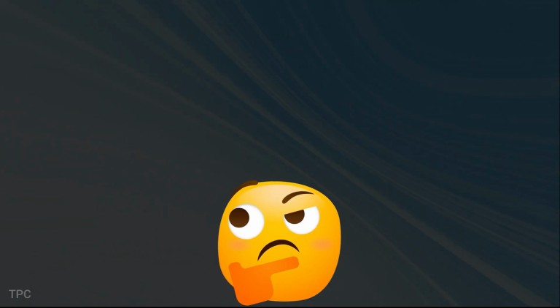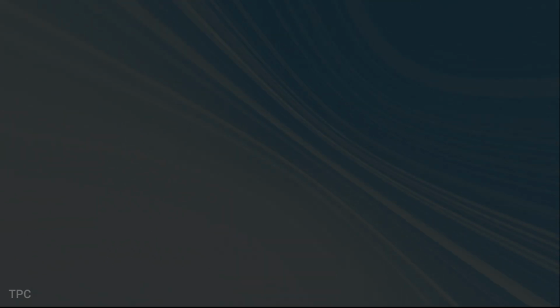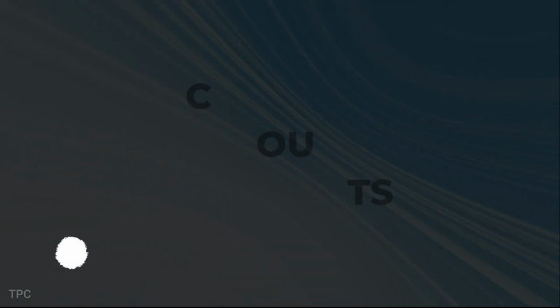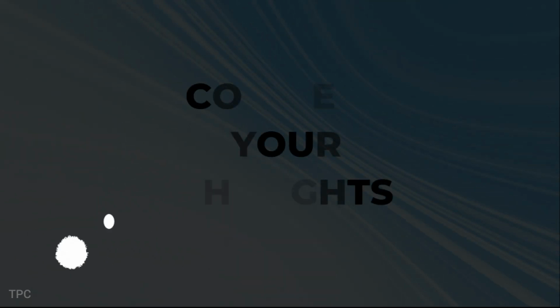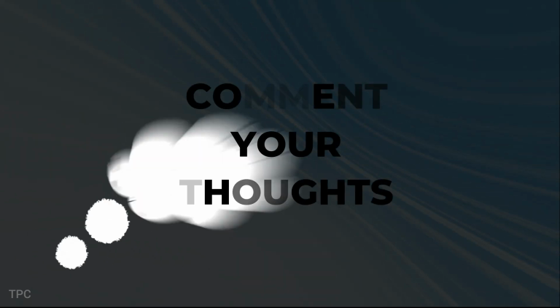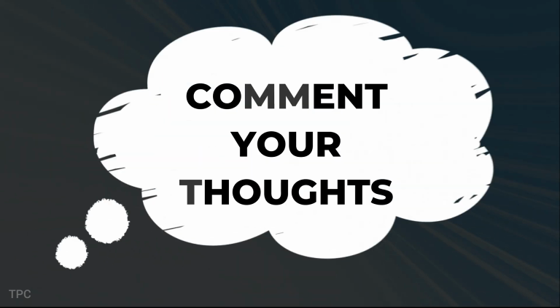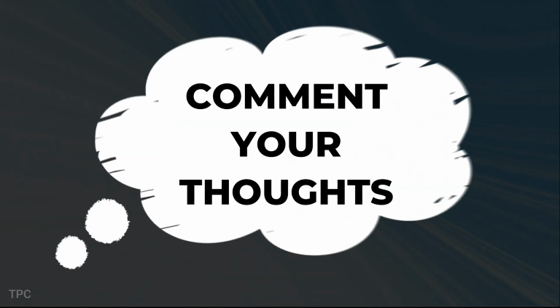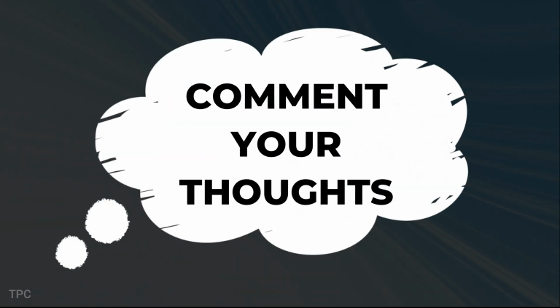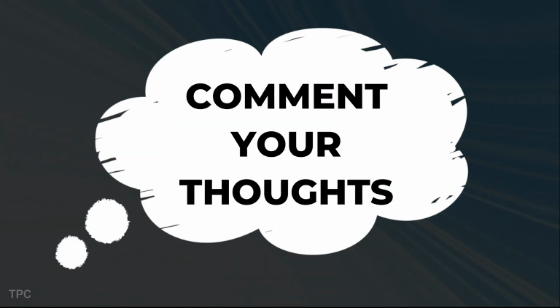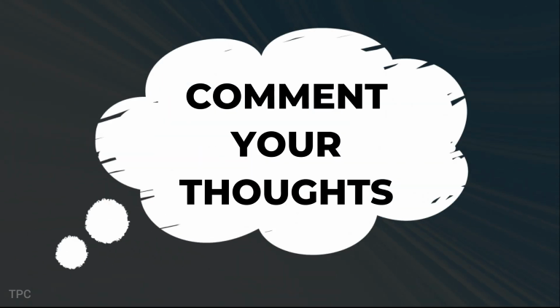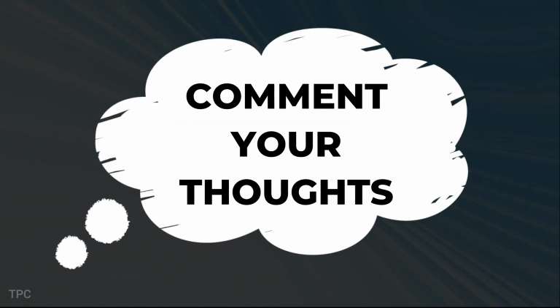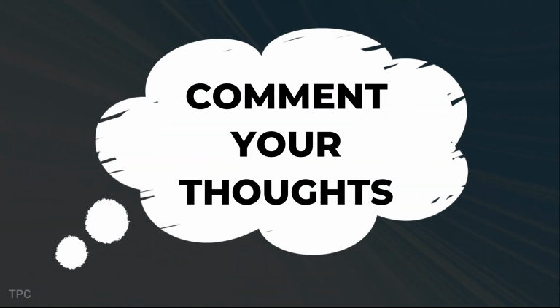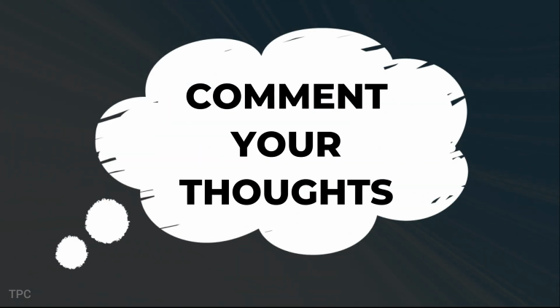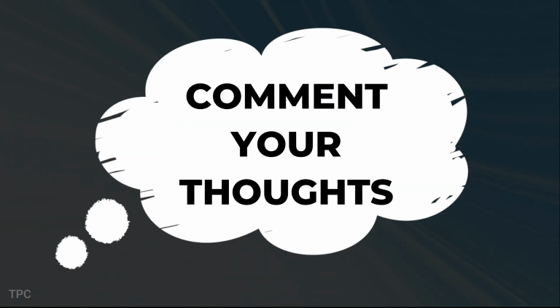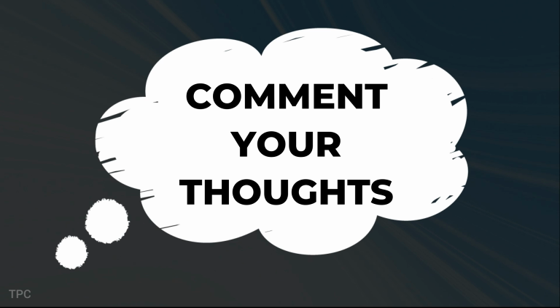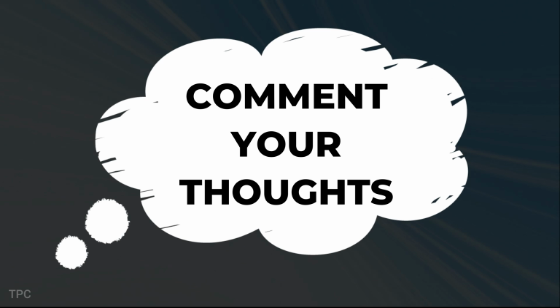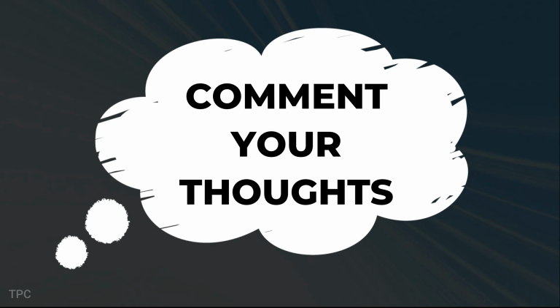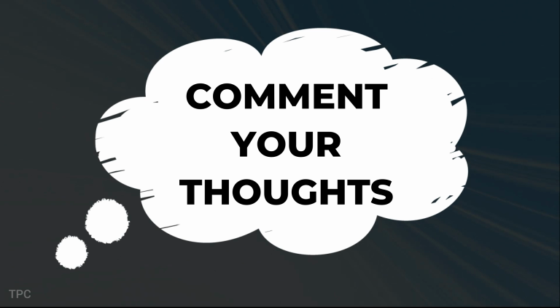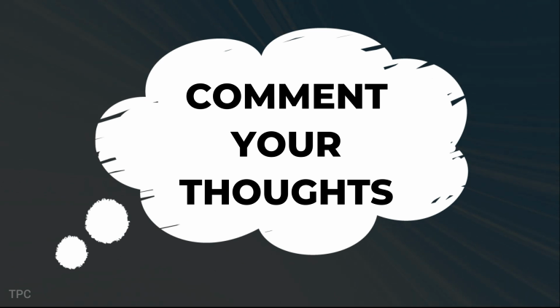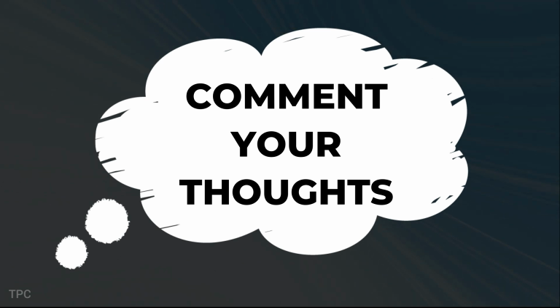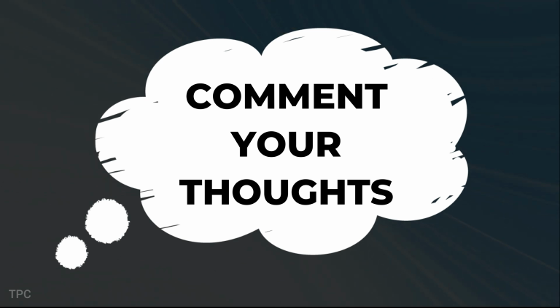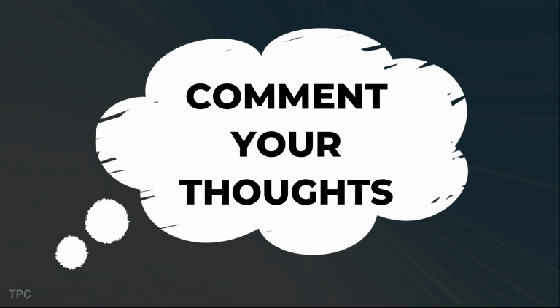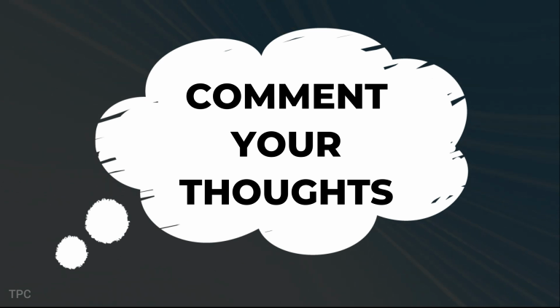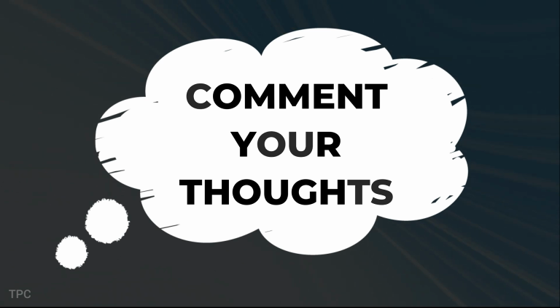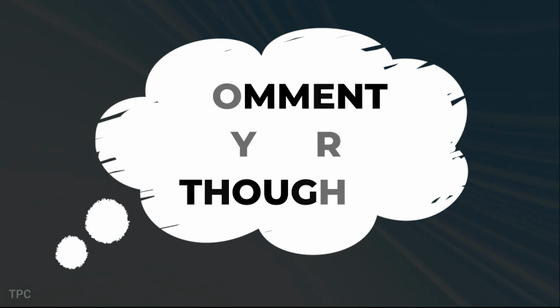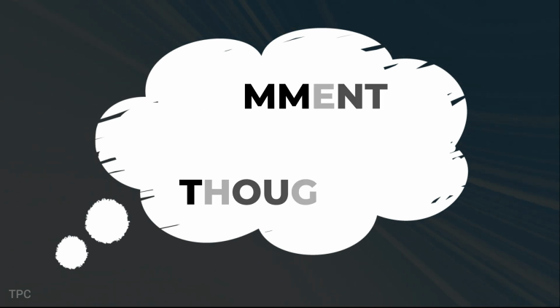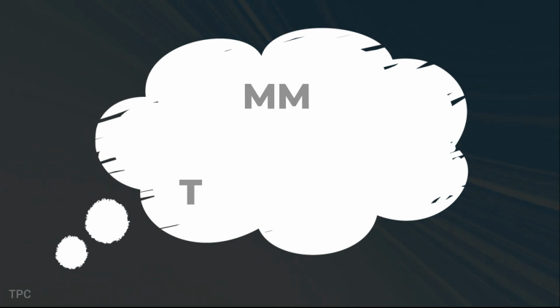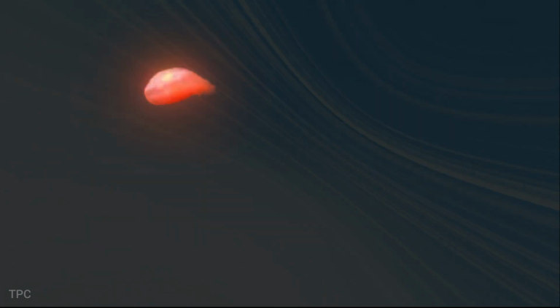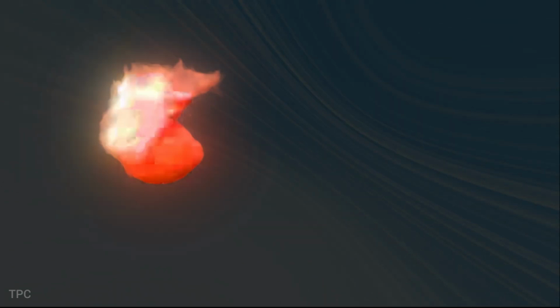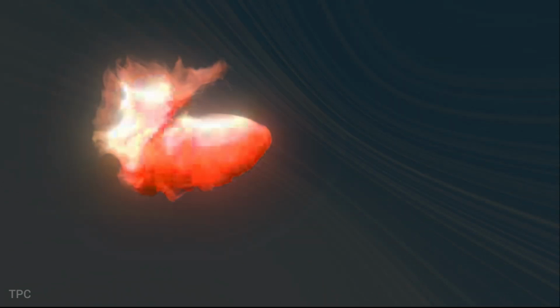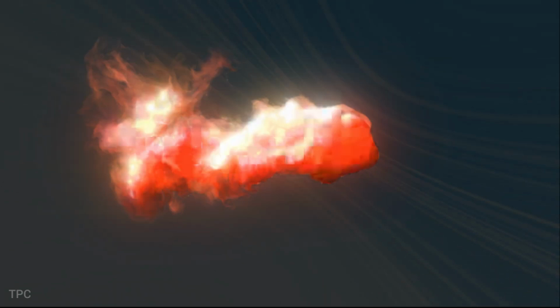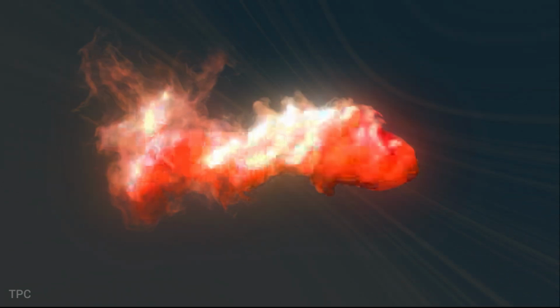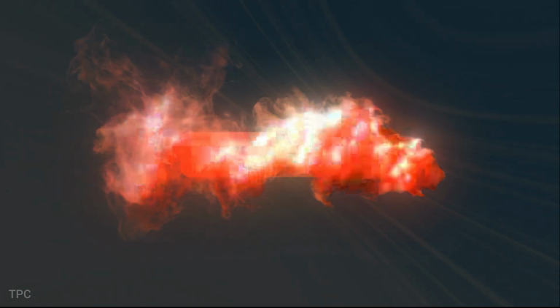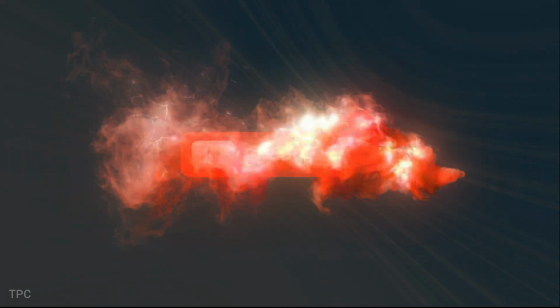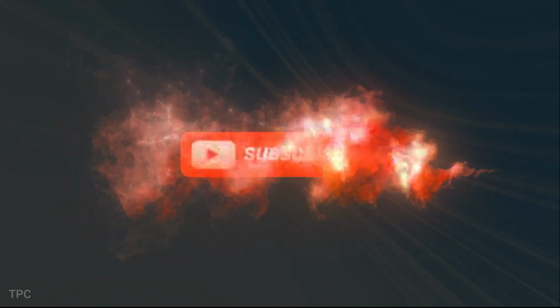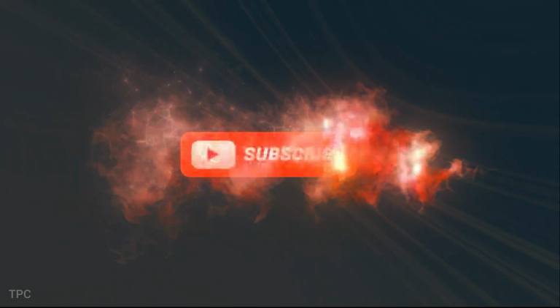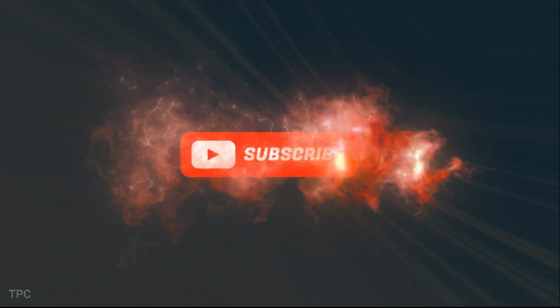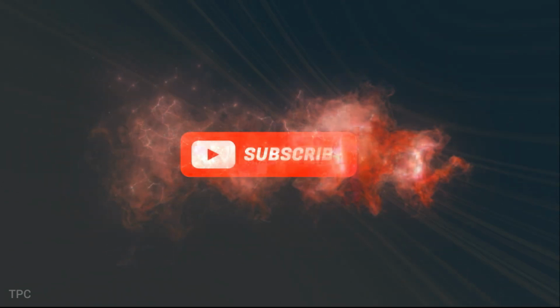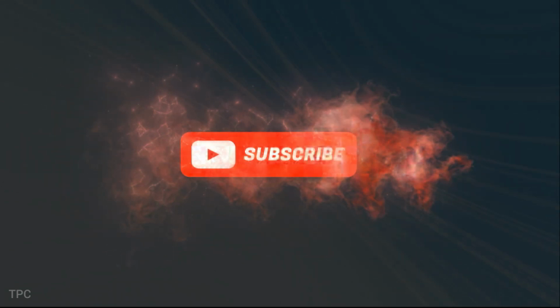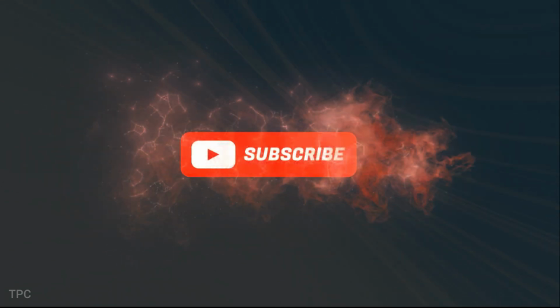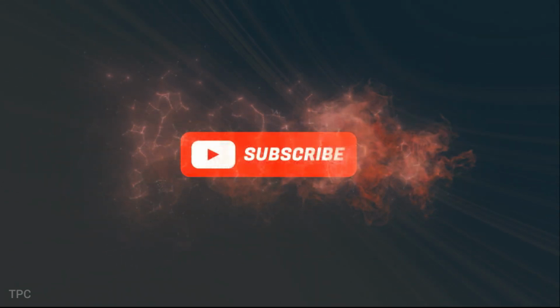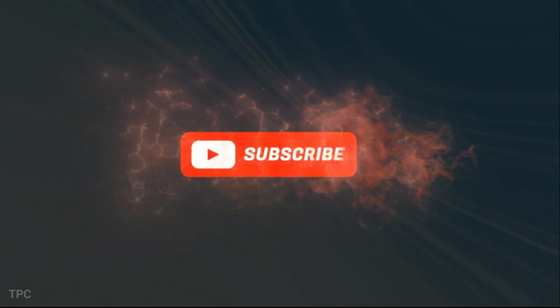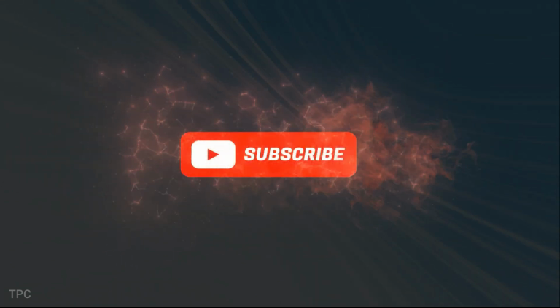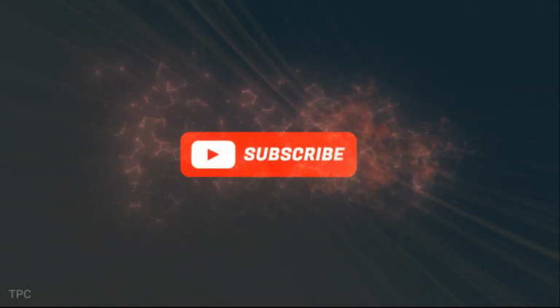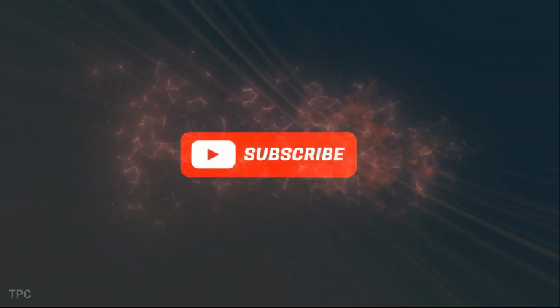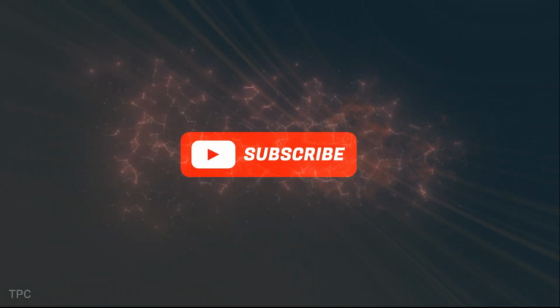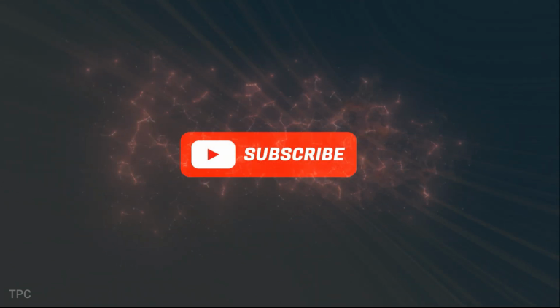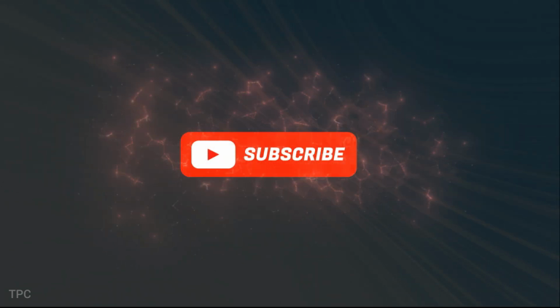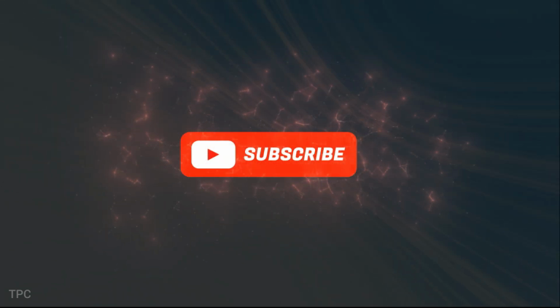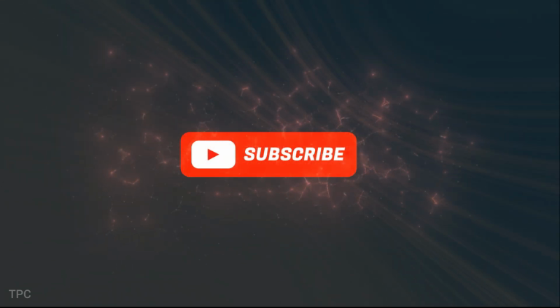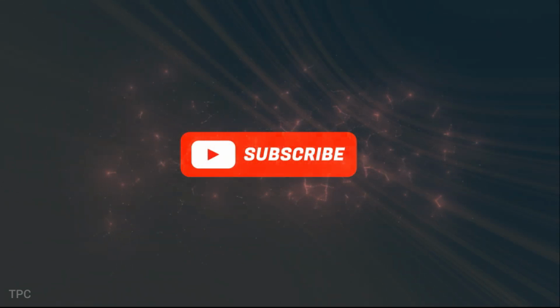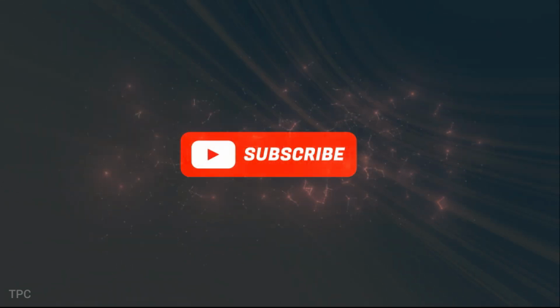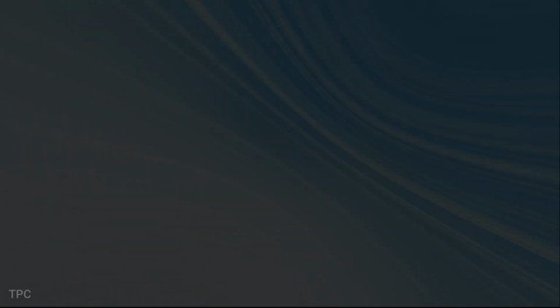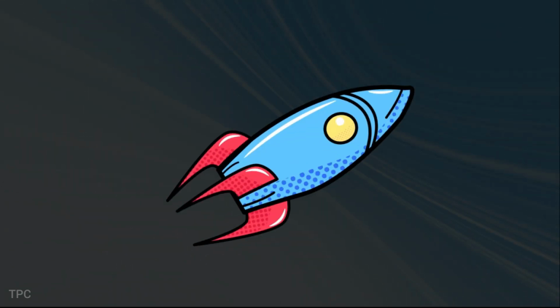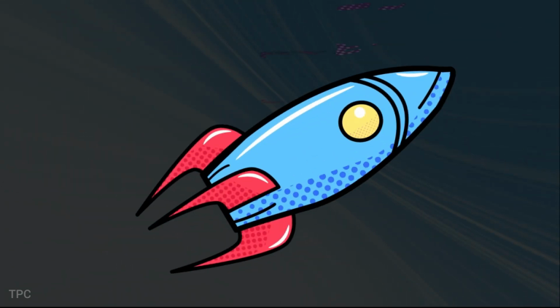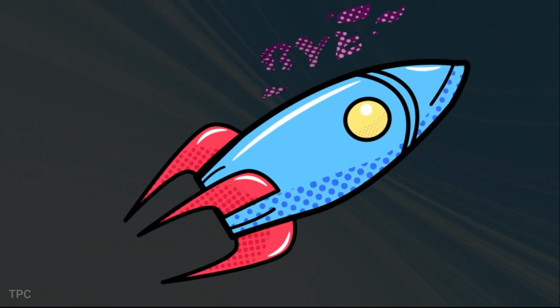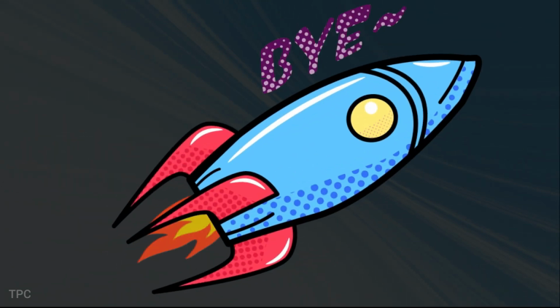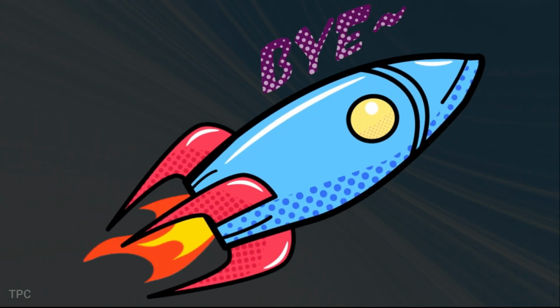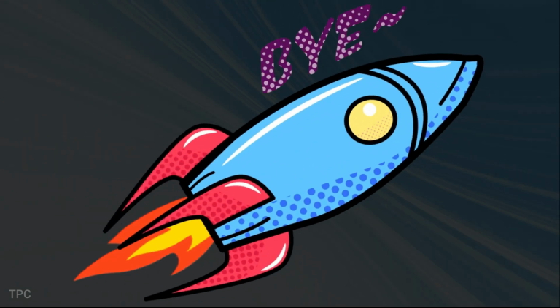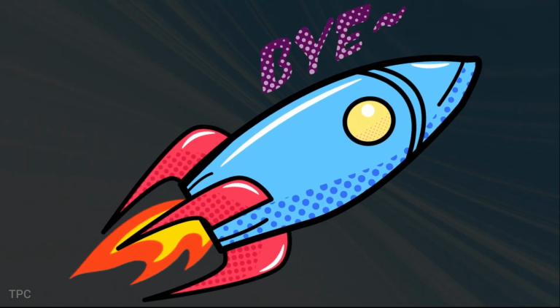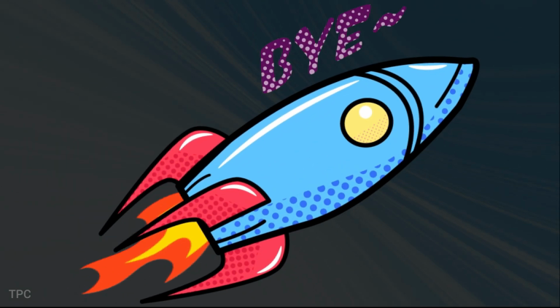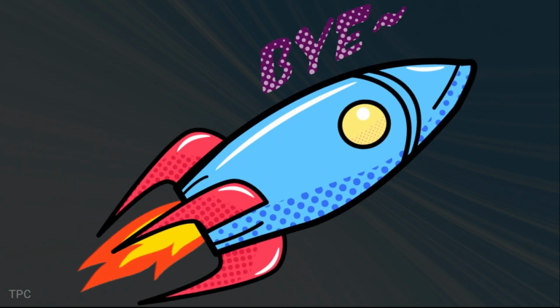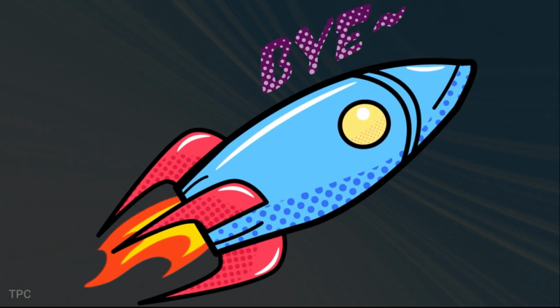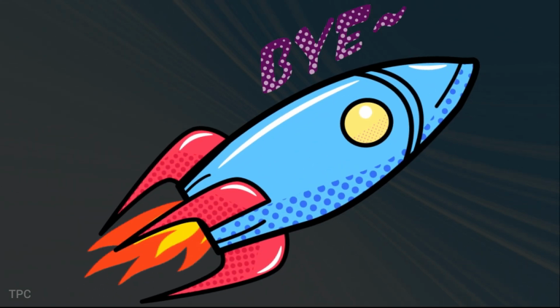What are your thoughts? Let us know in the comments. Subscribe for more such informative videos. See you soon, goodbye.